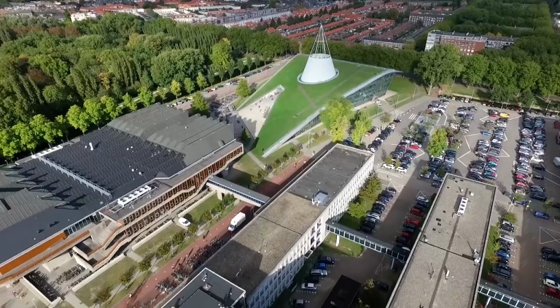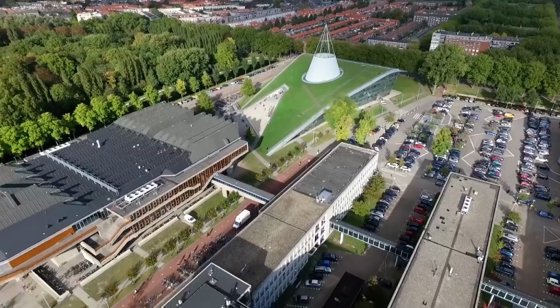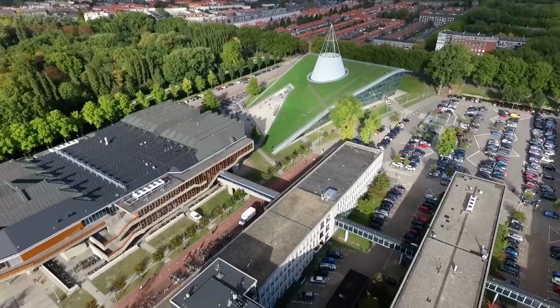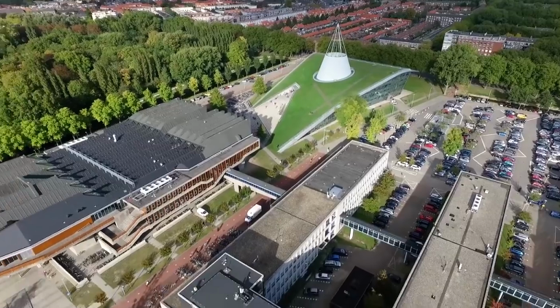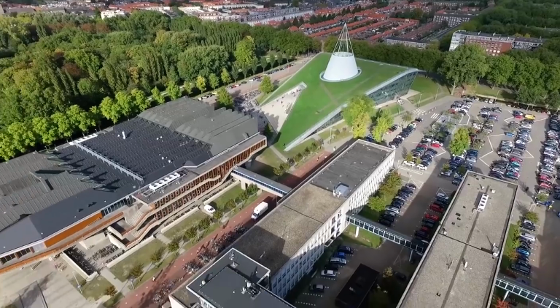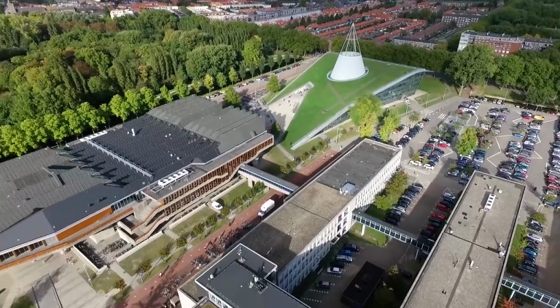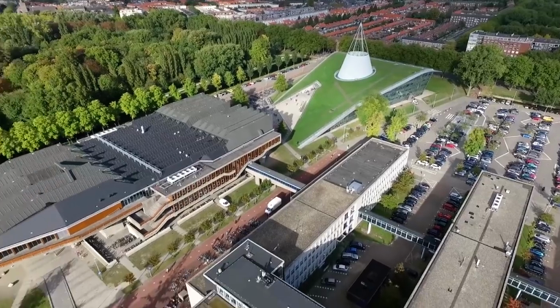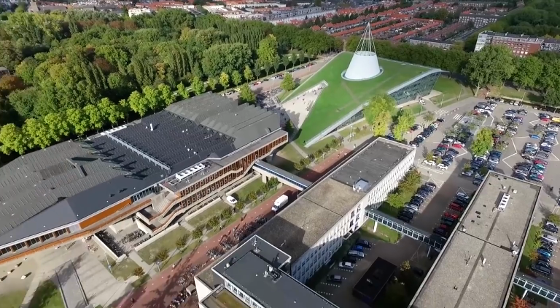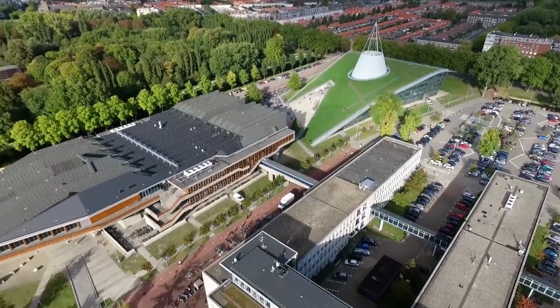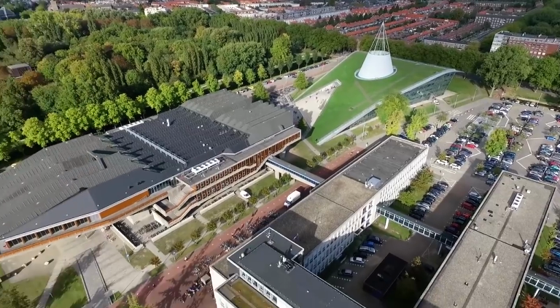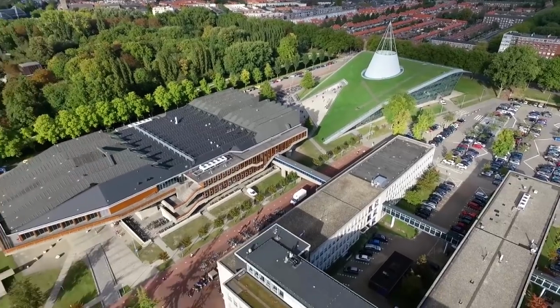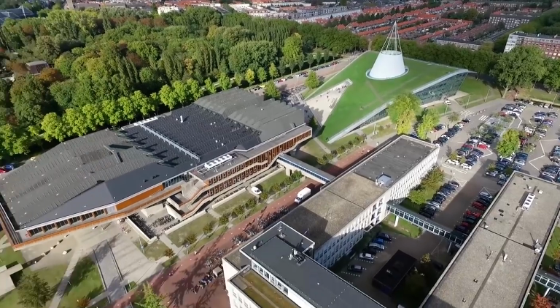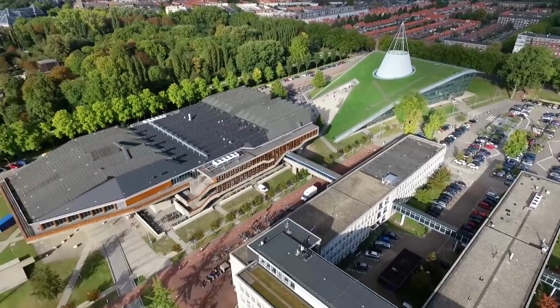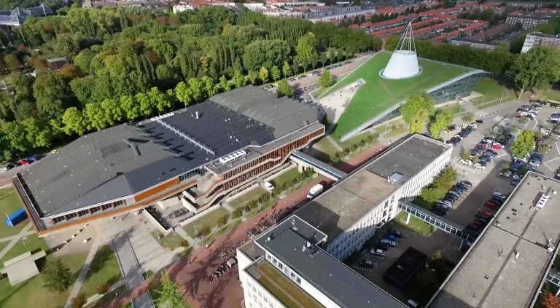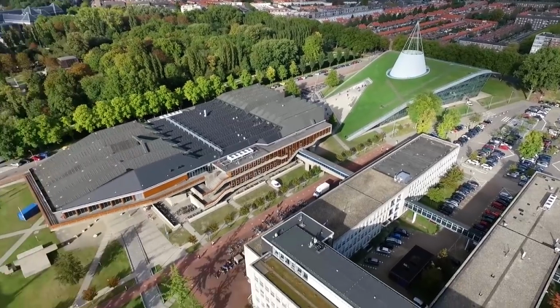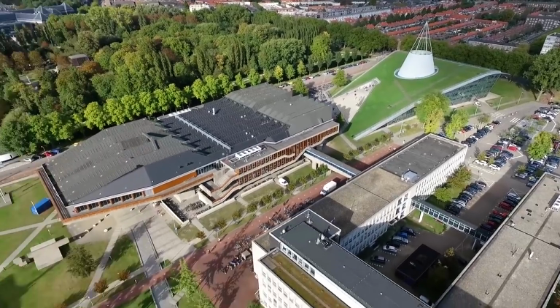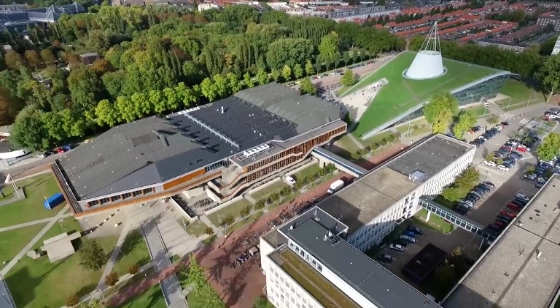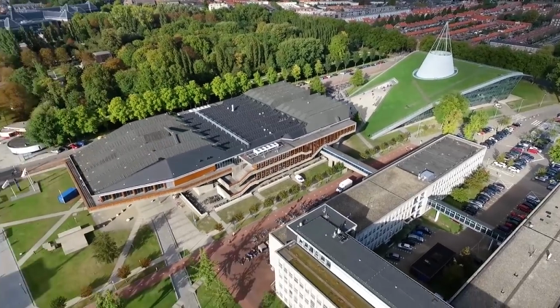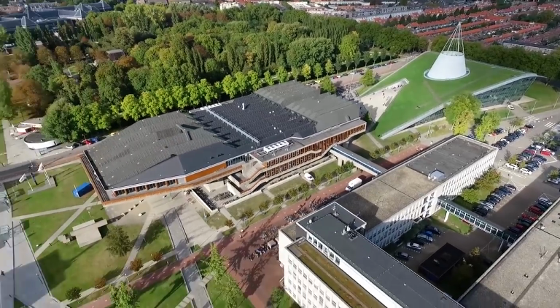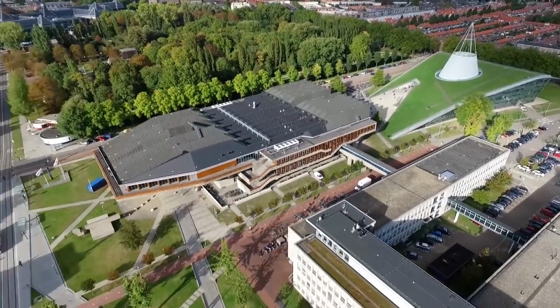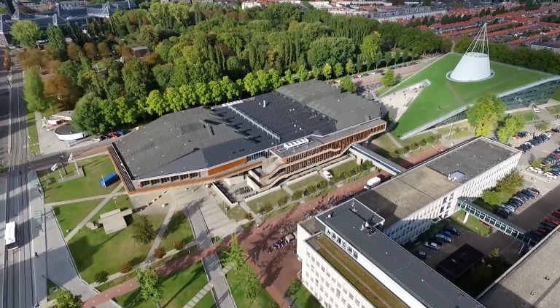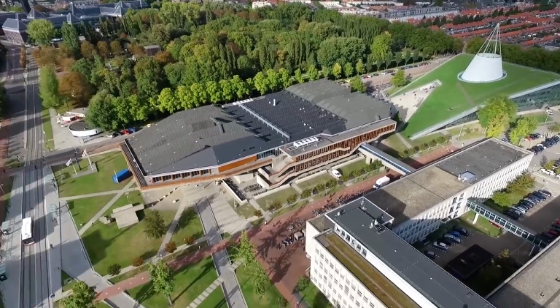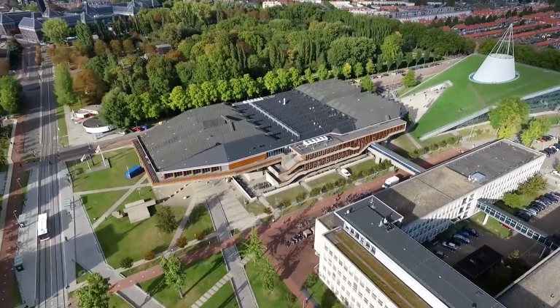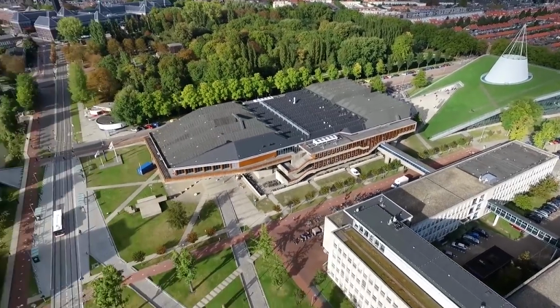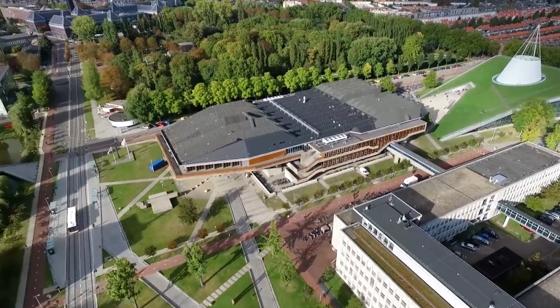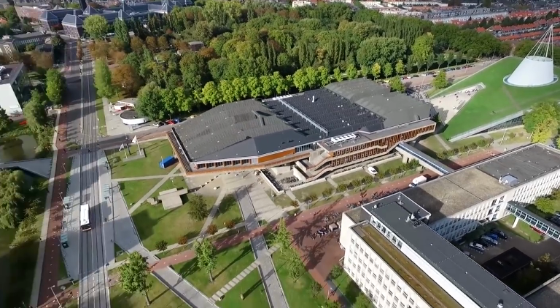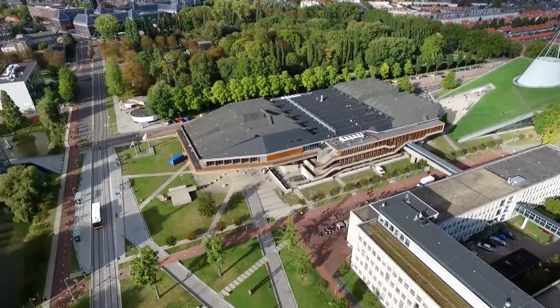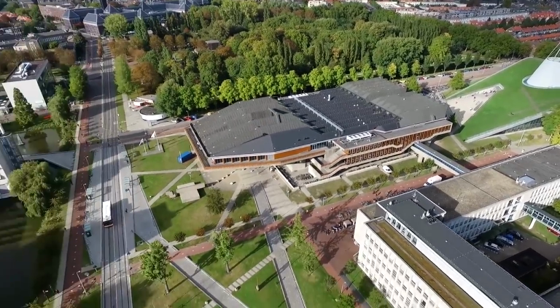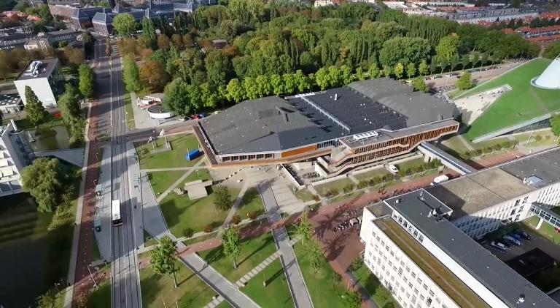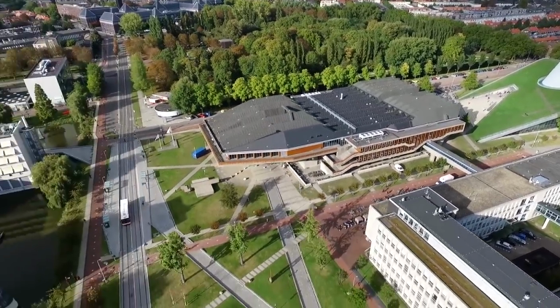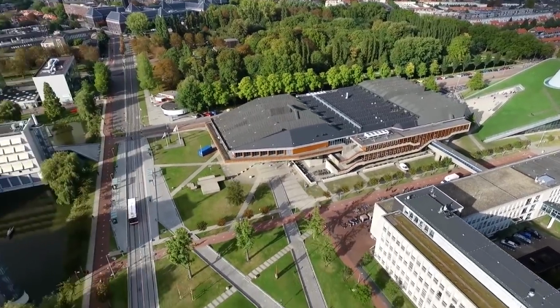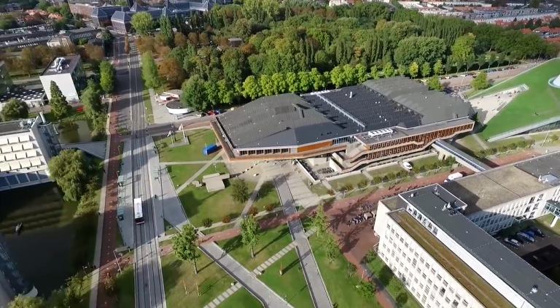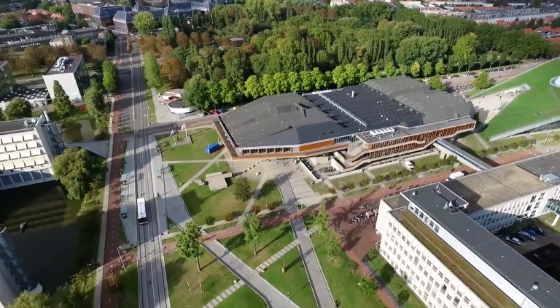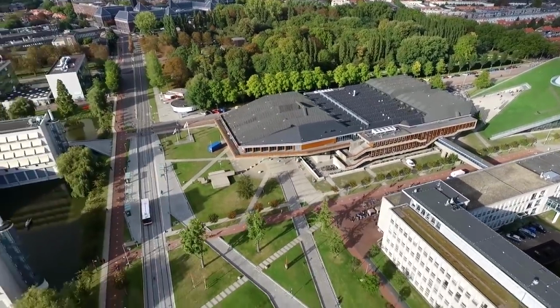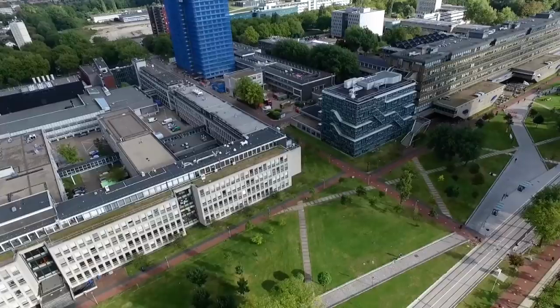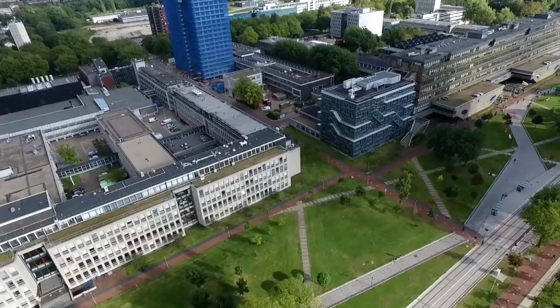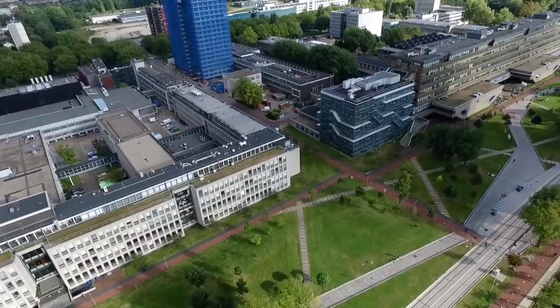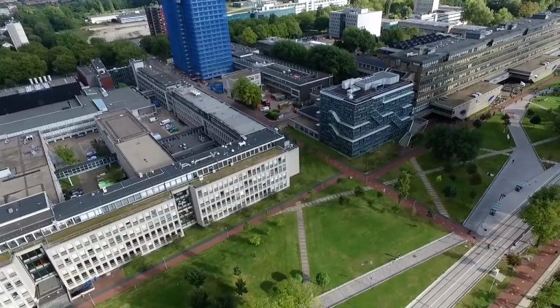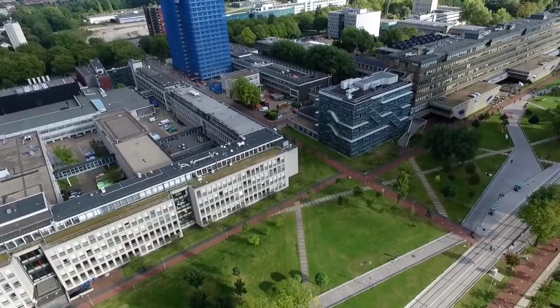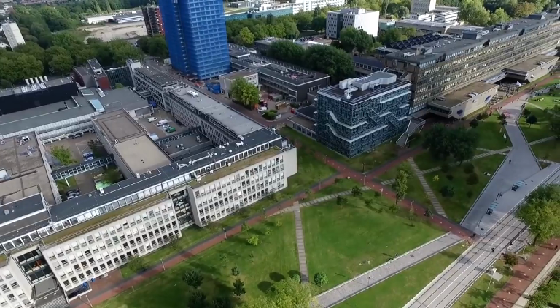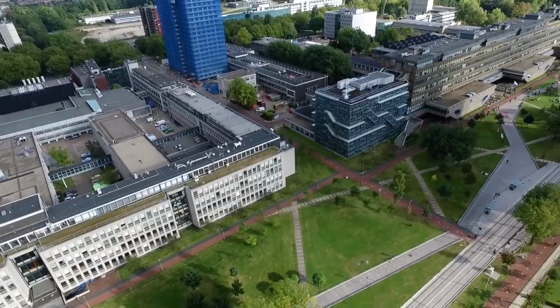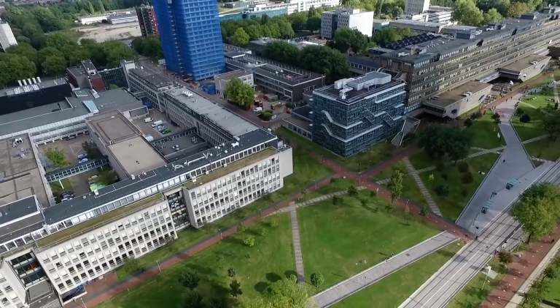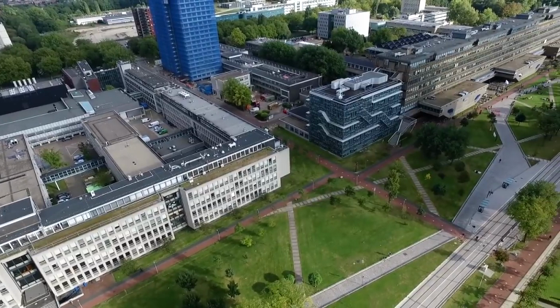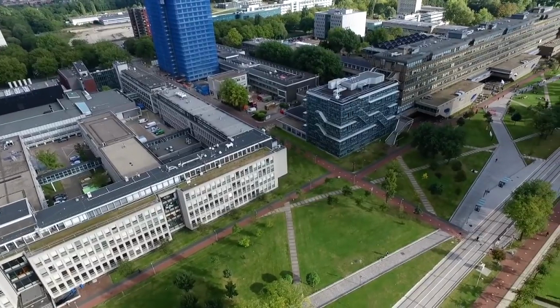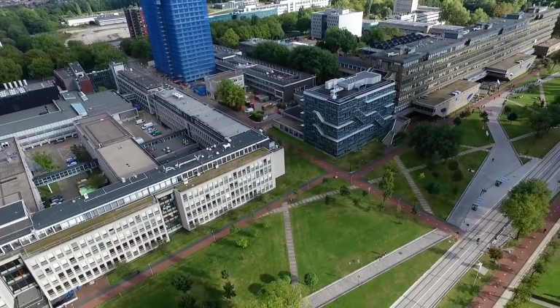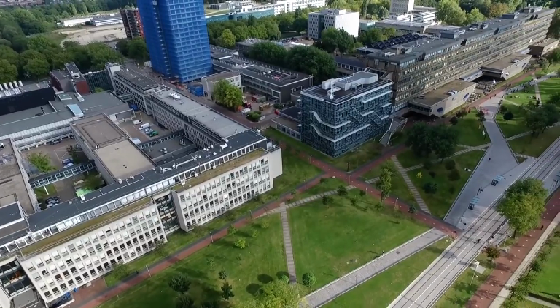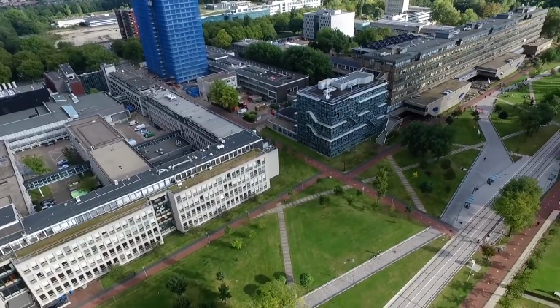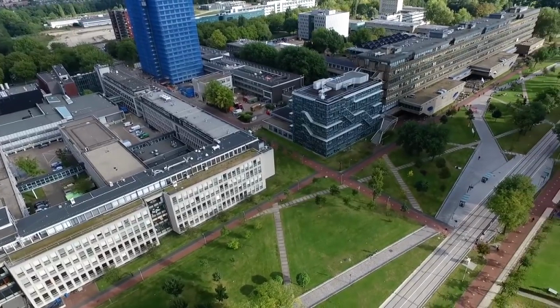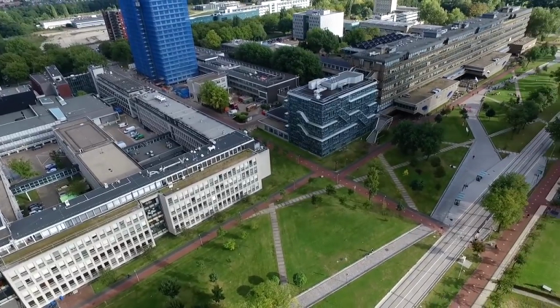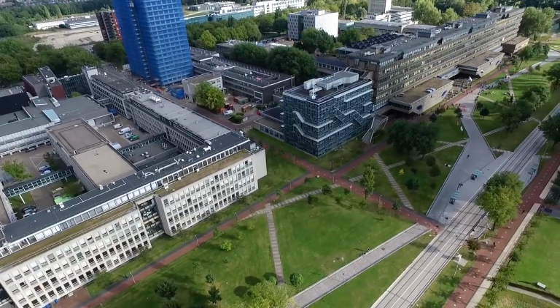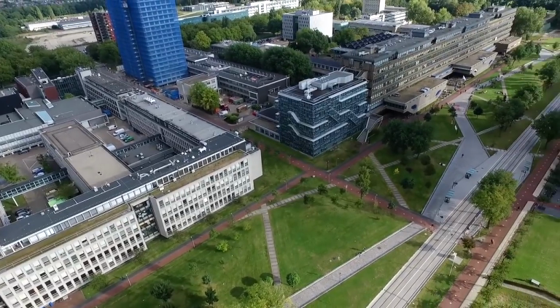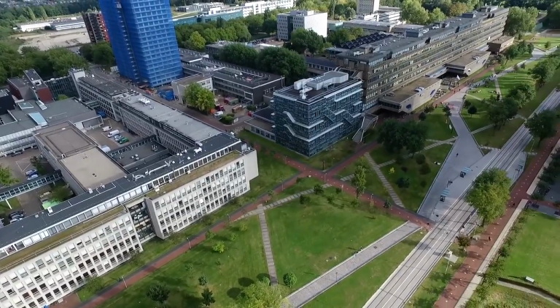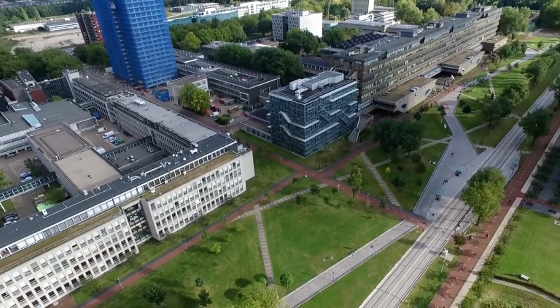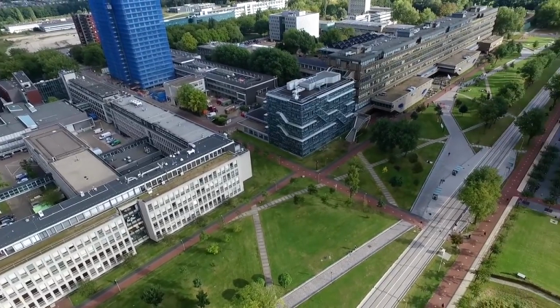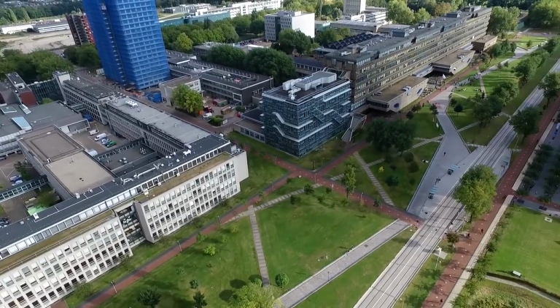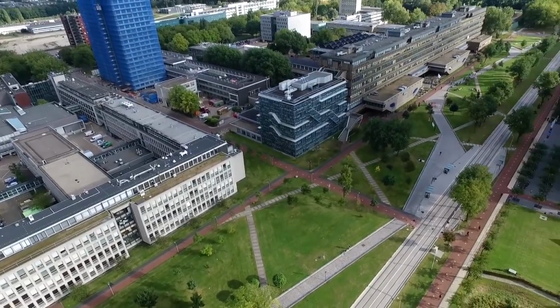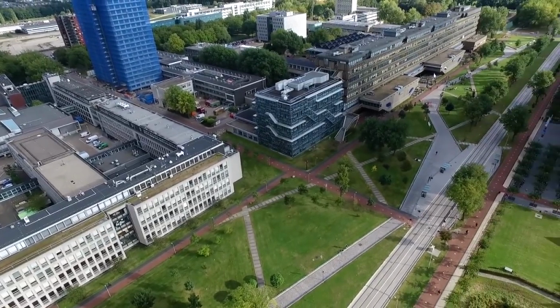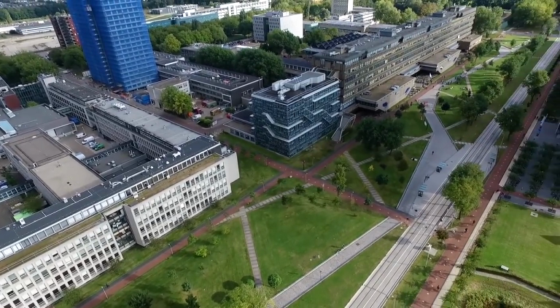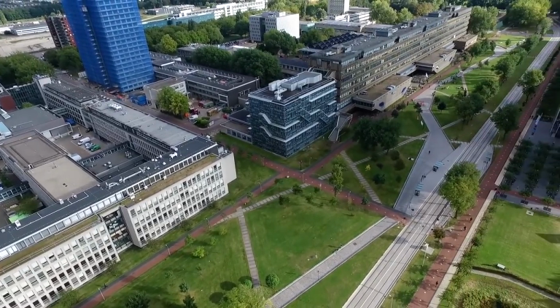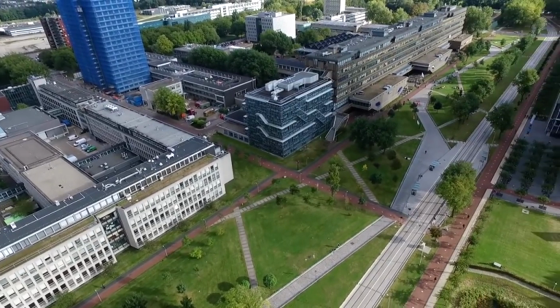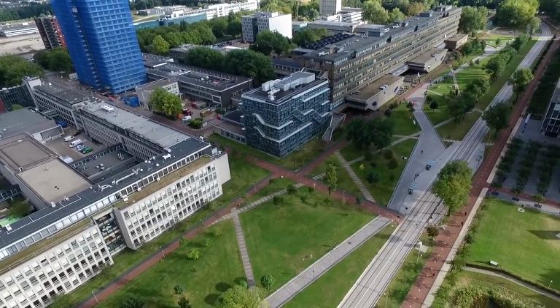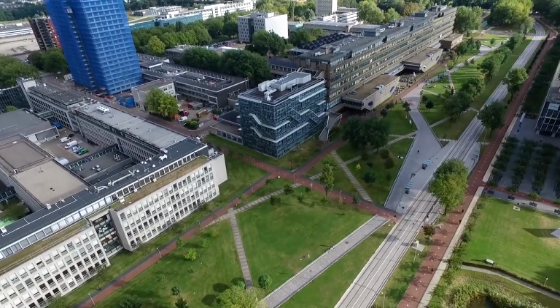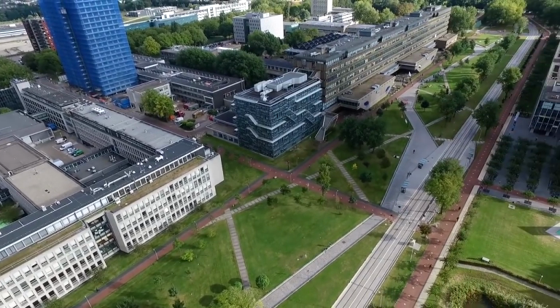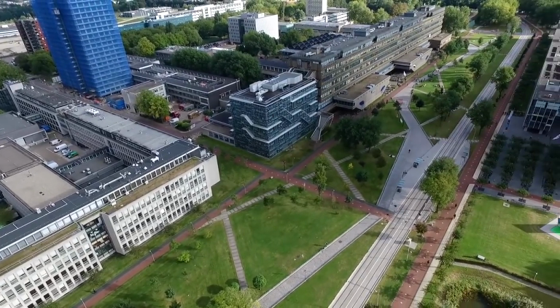Do you have a favorite spot on your faculty? We will show you eight places on the TU Delft campus you've probably never seen before.